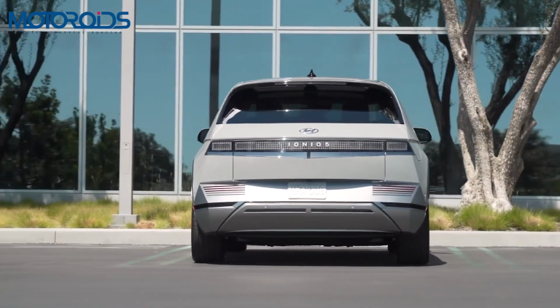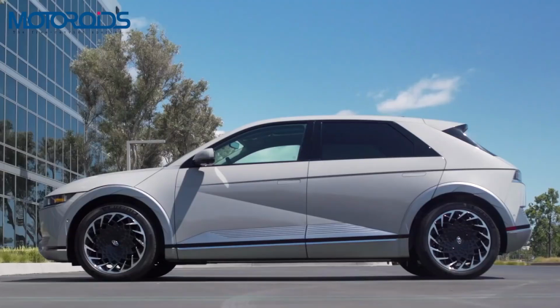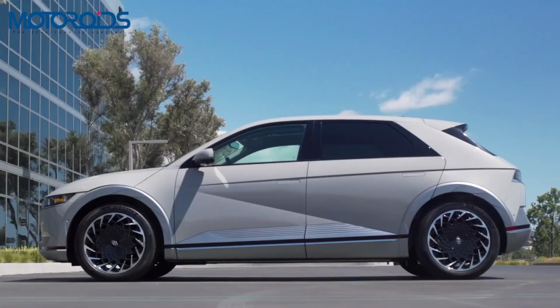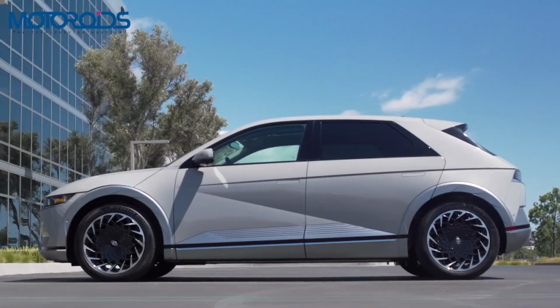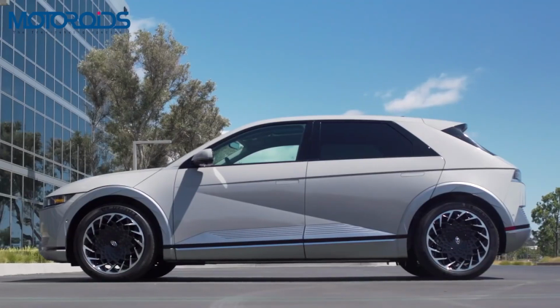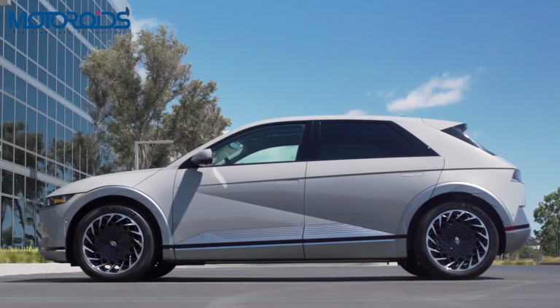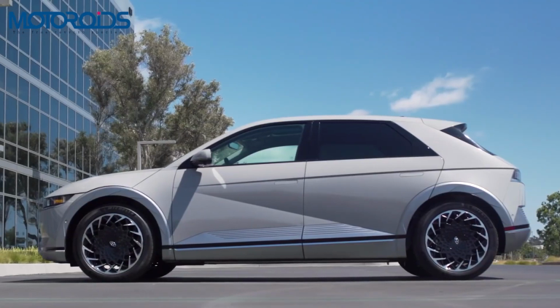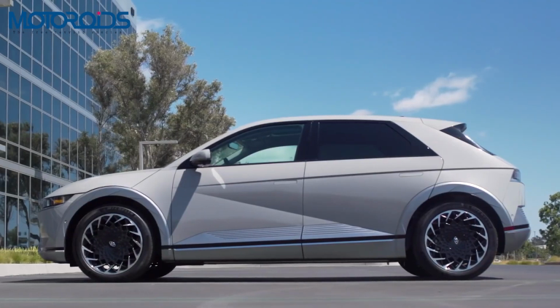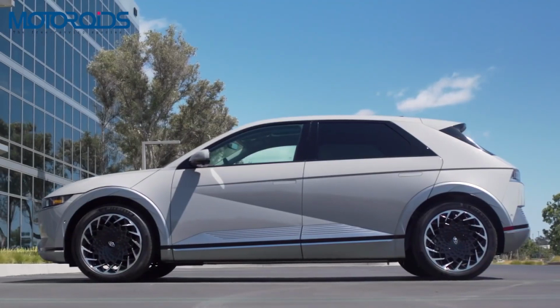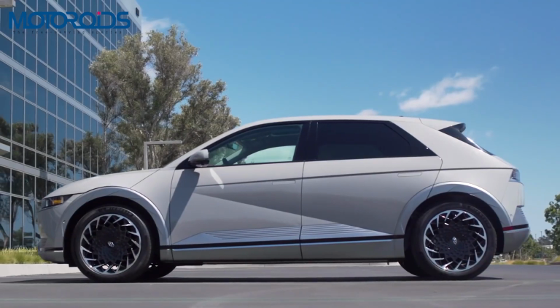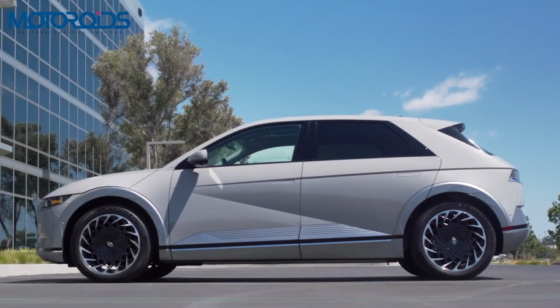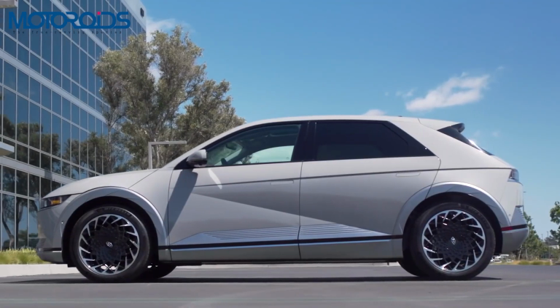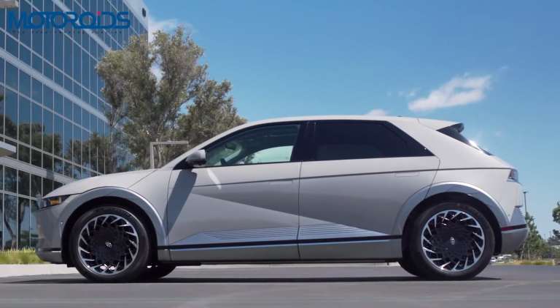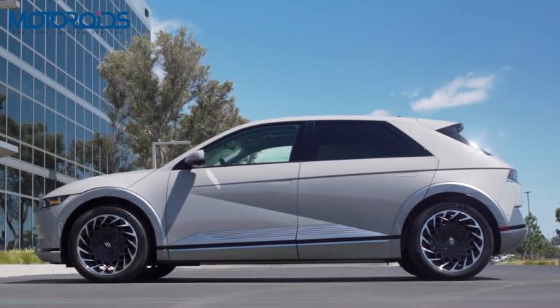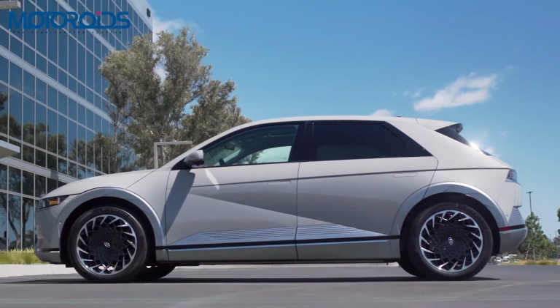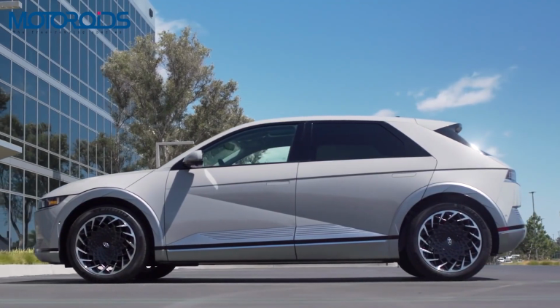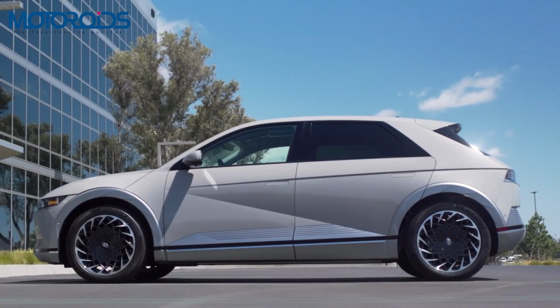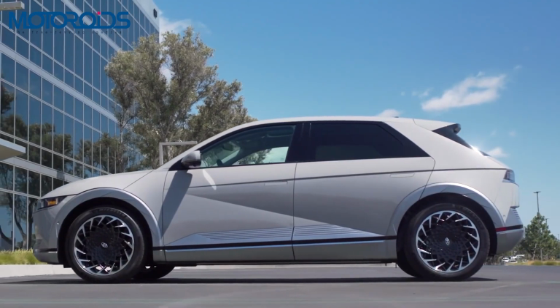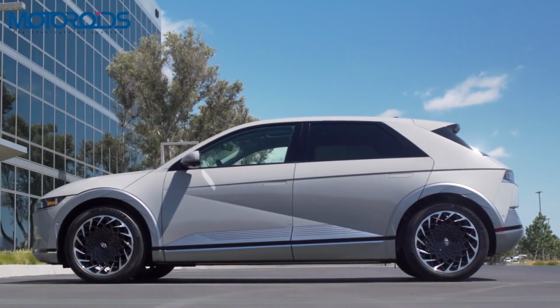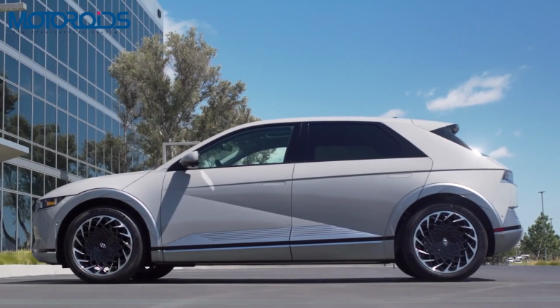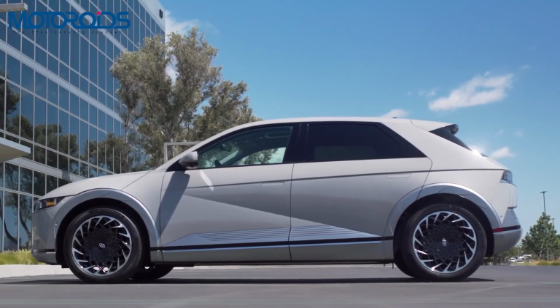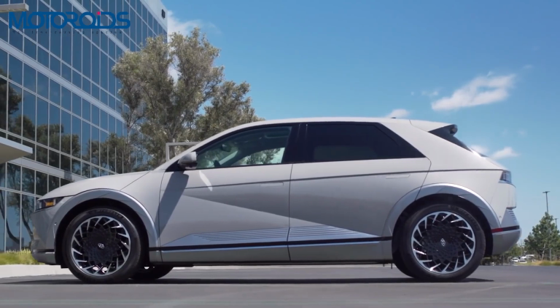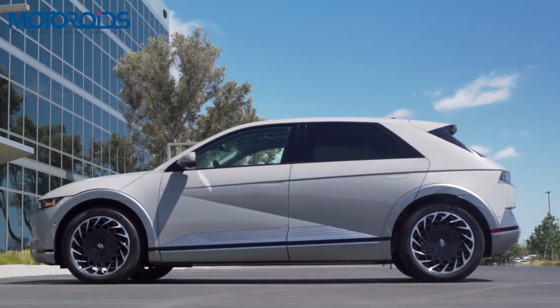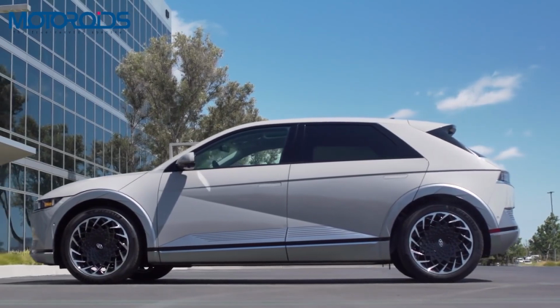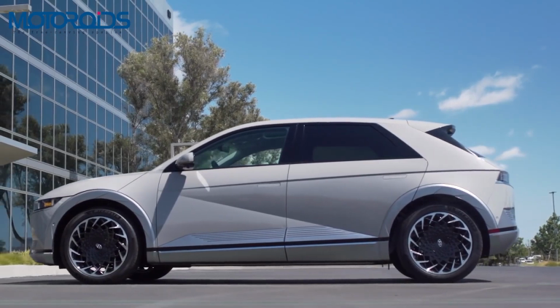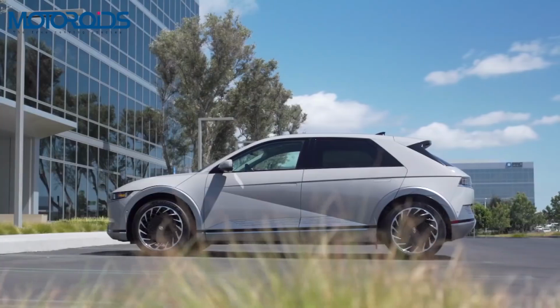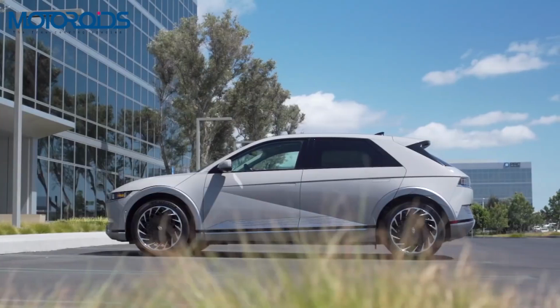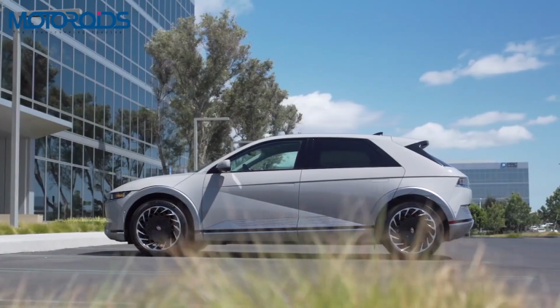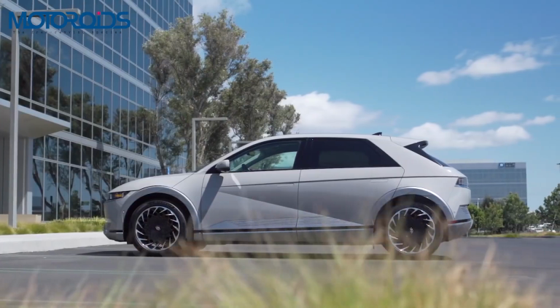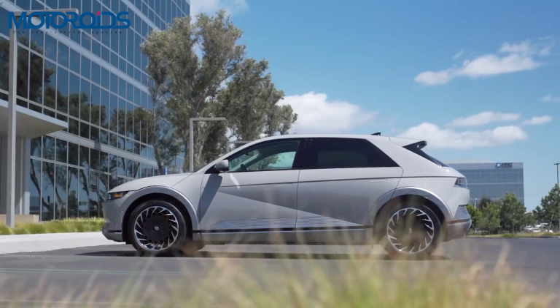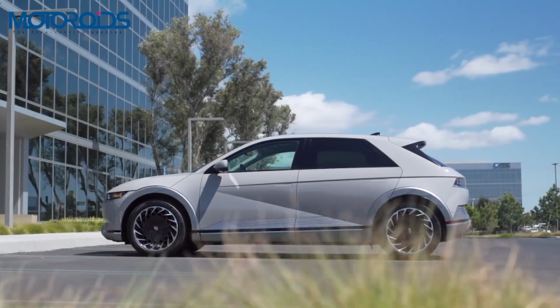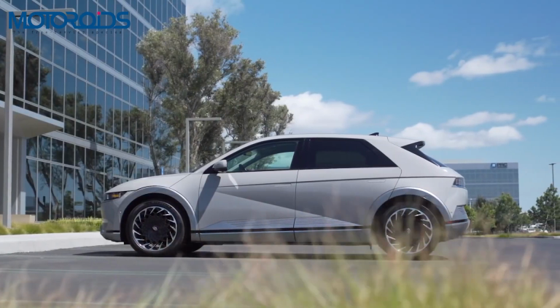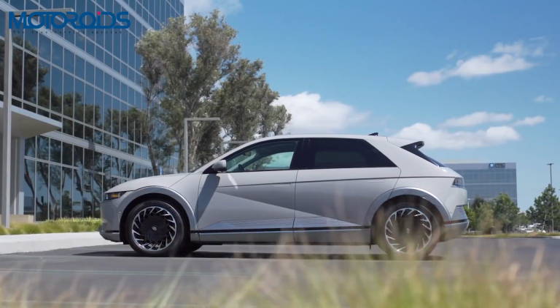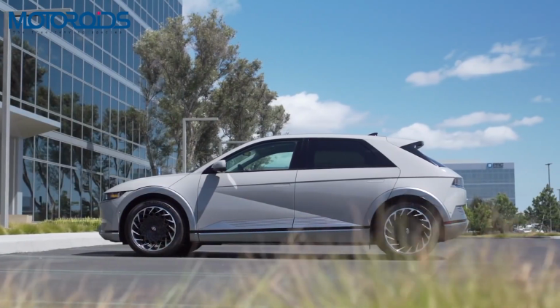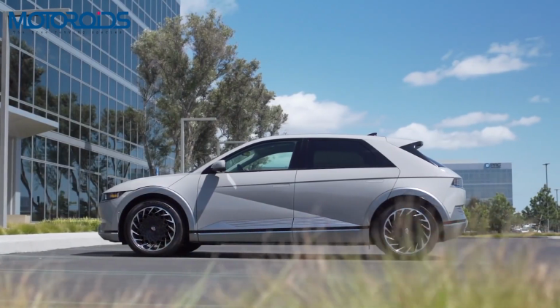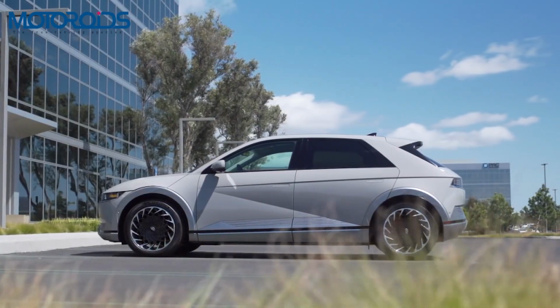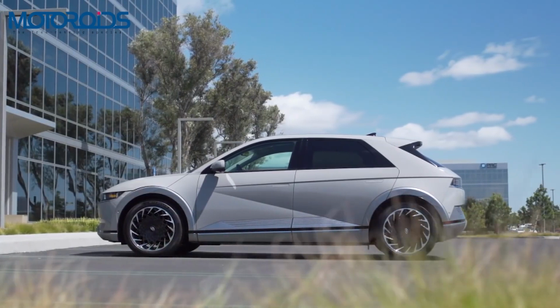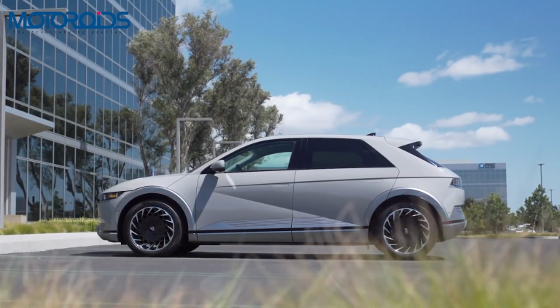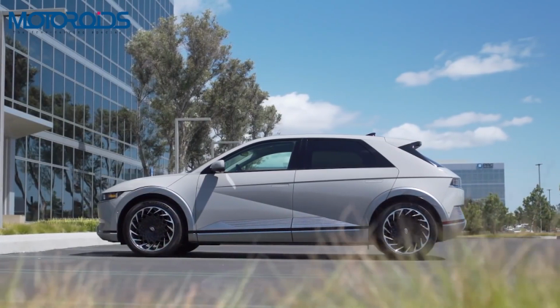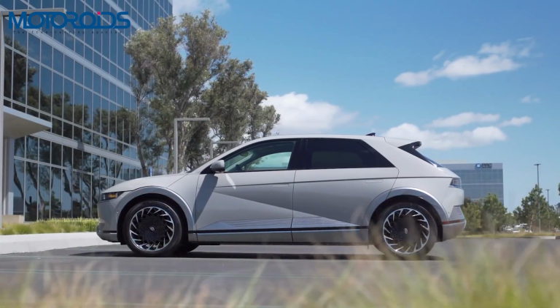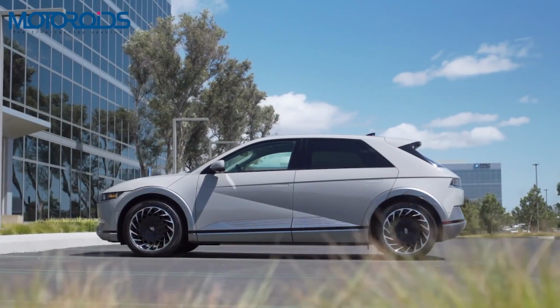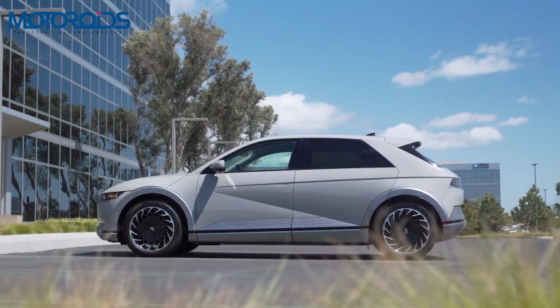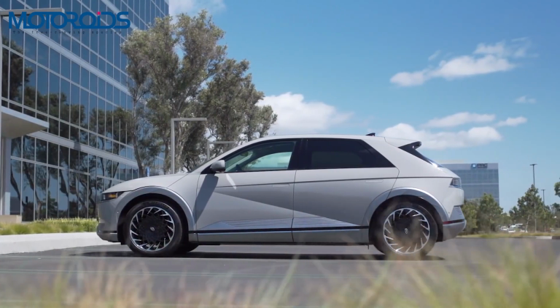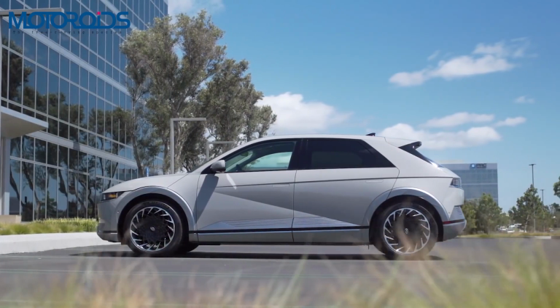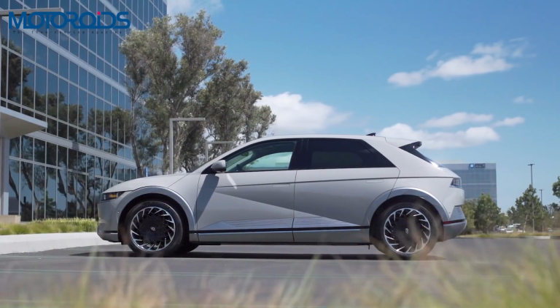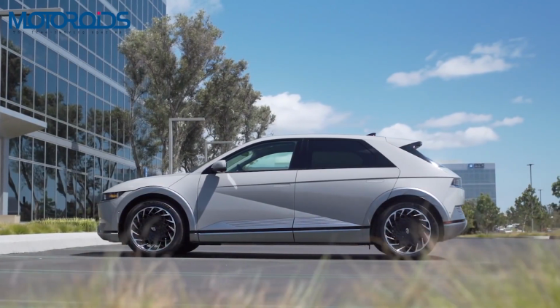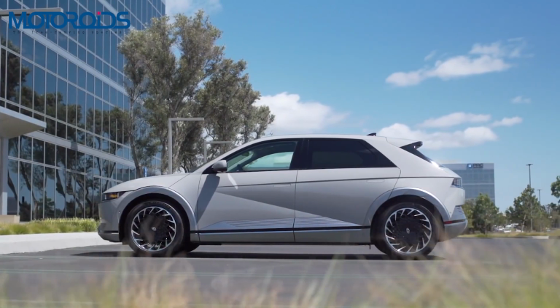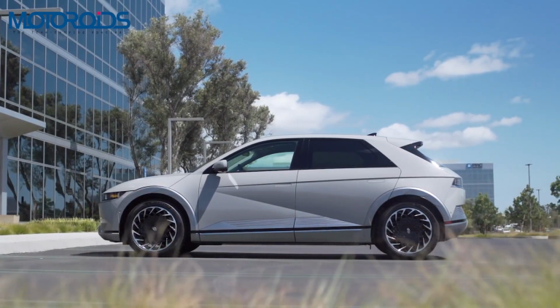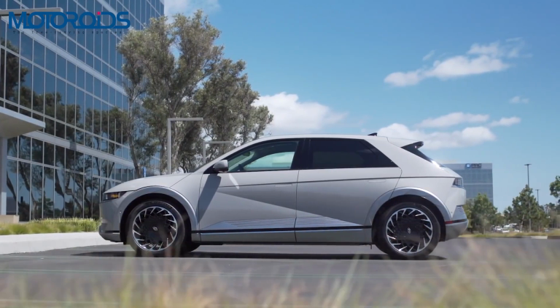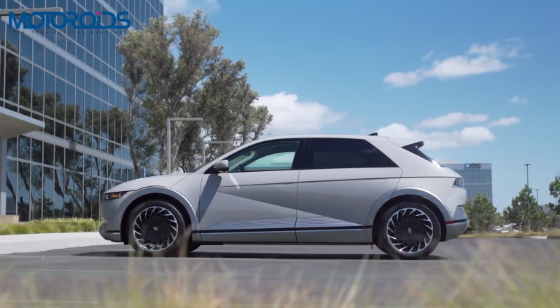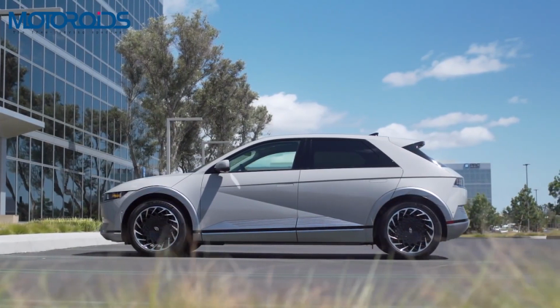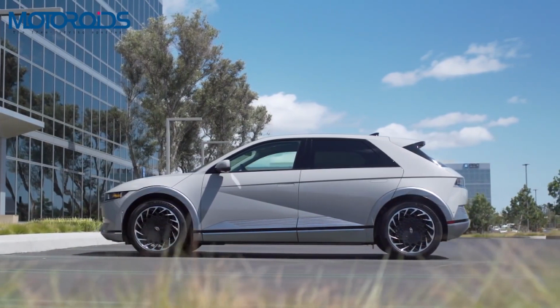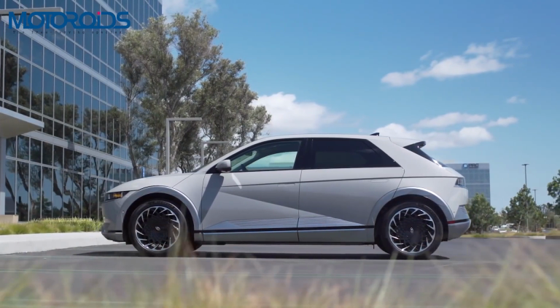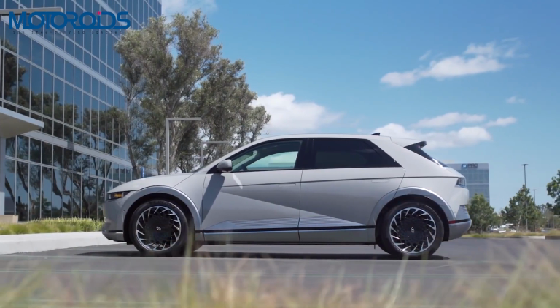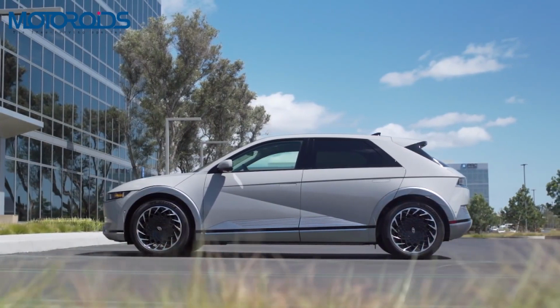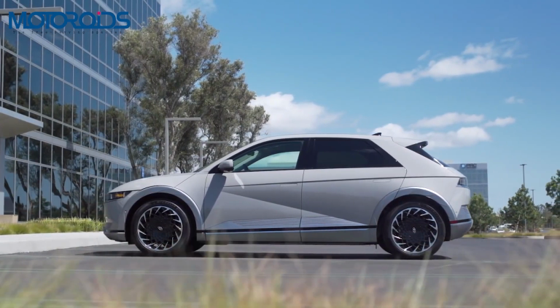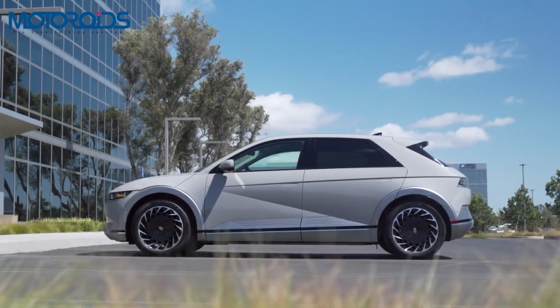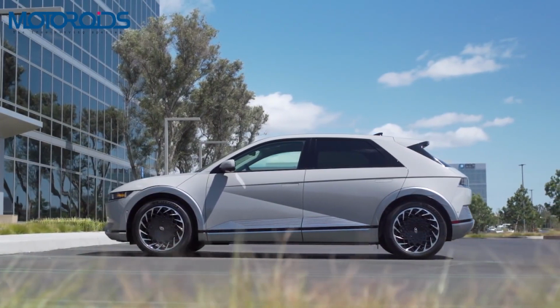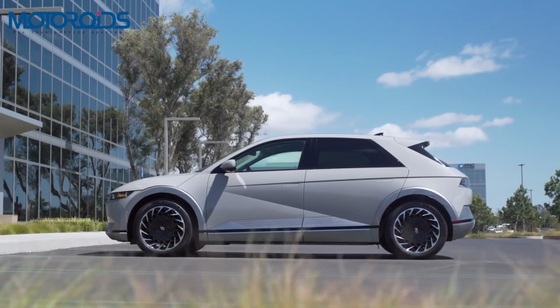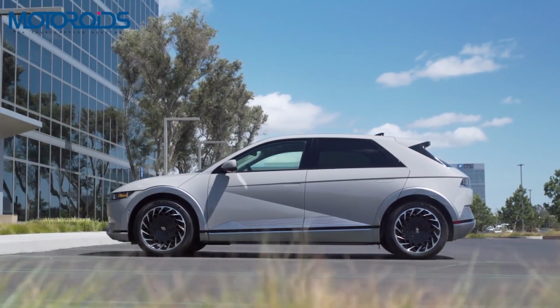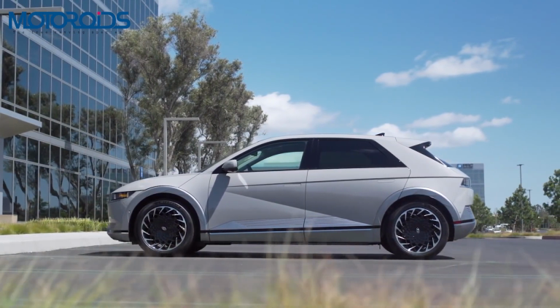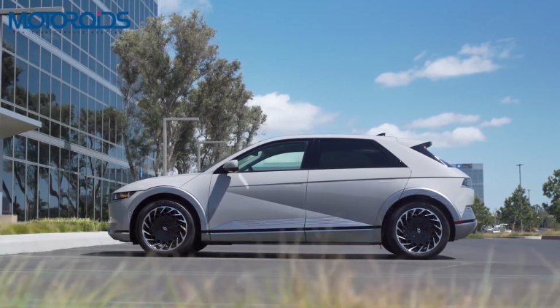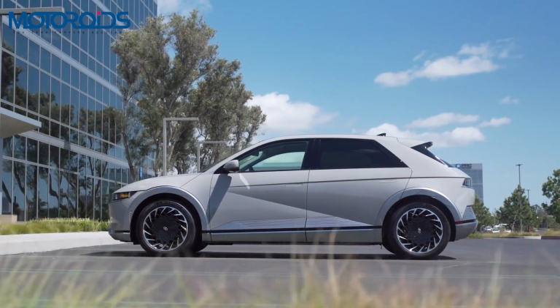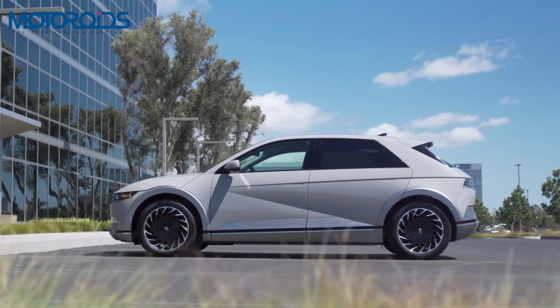So that was the Hyundai IONIQ 5 for you. Let us know what you think of it in the comments. Till then, this is Faisal signing off — Rev Hard and Rev Free.